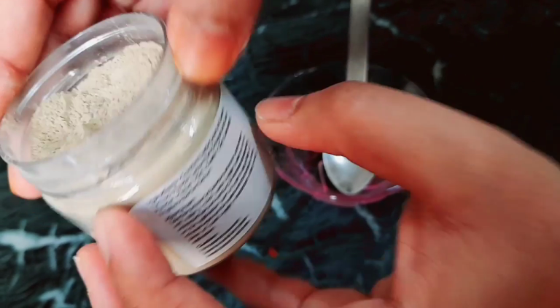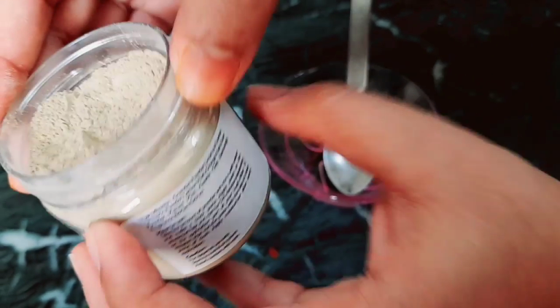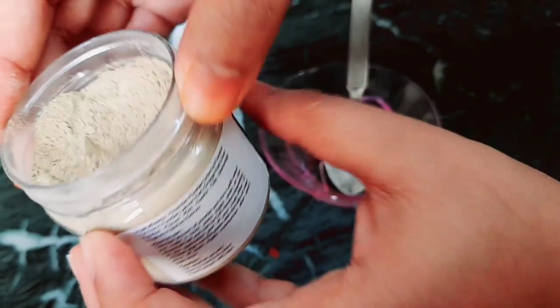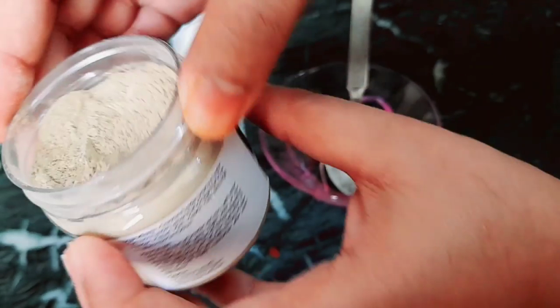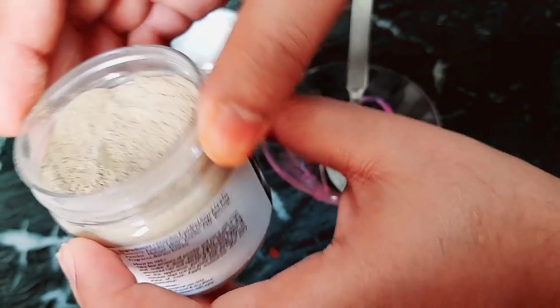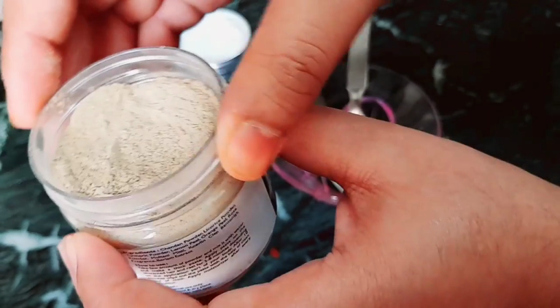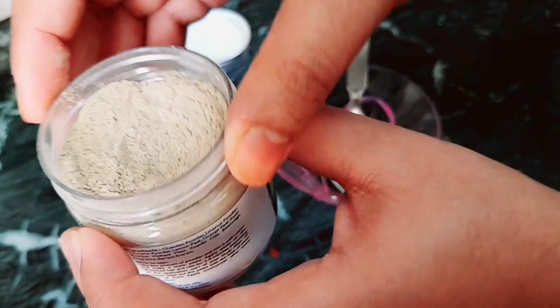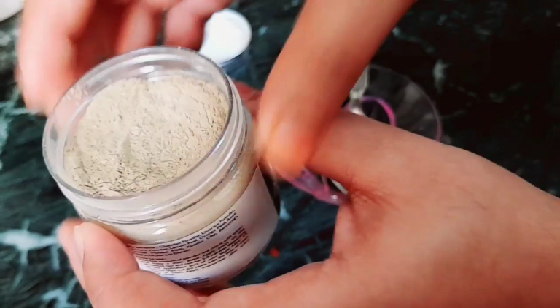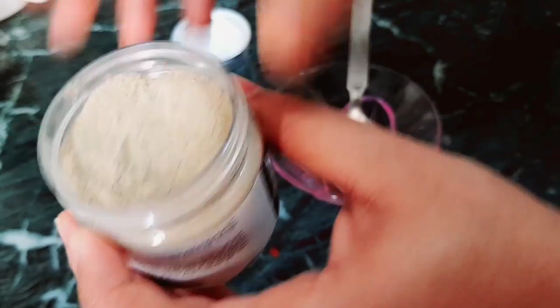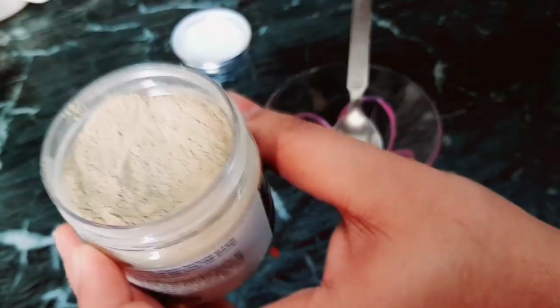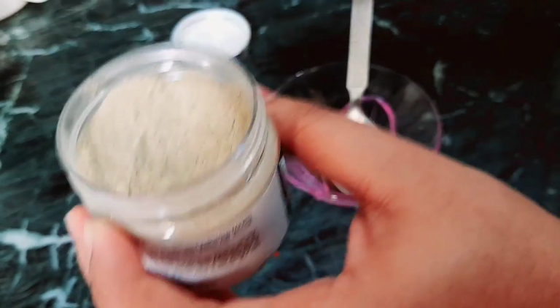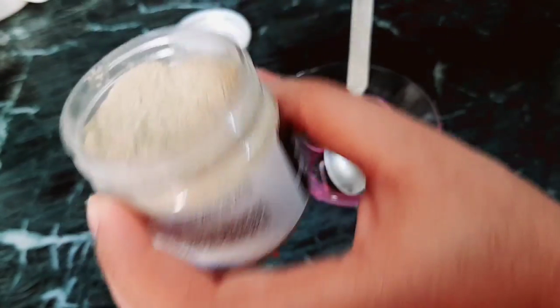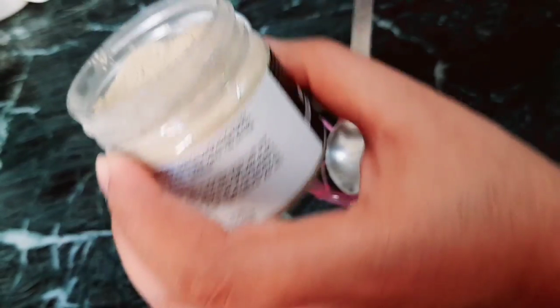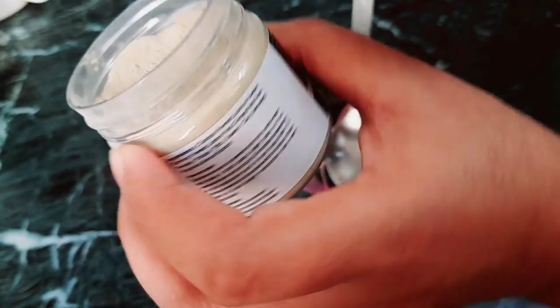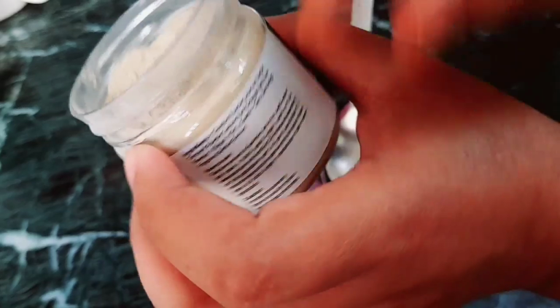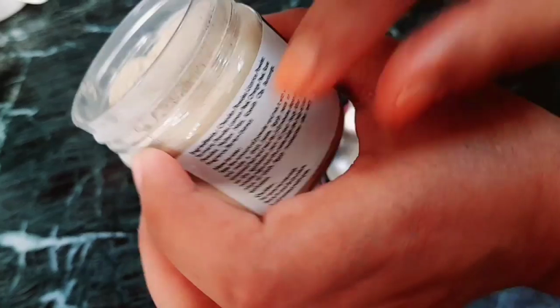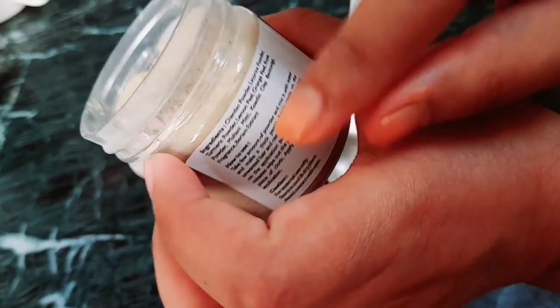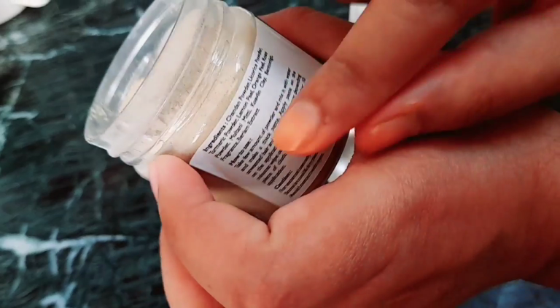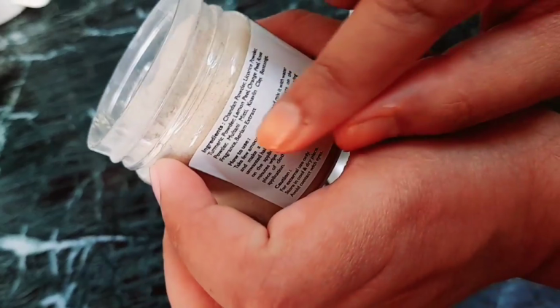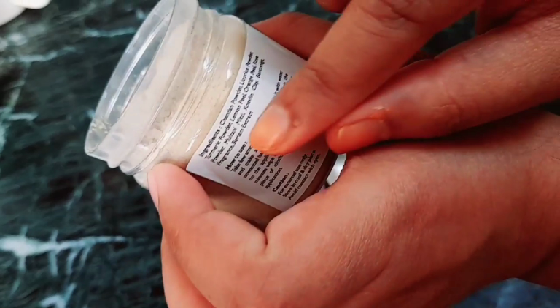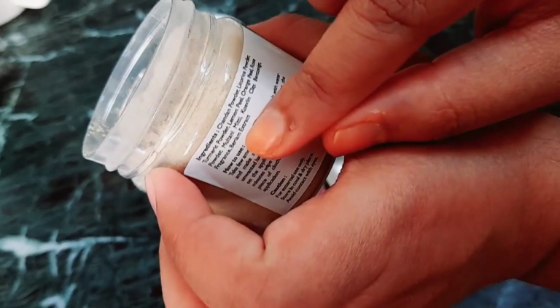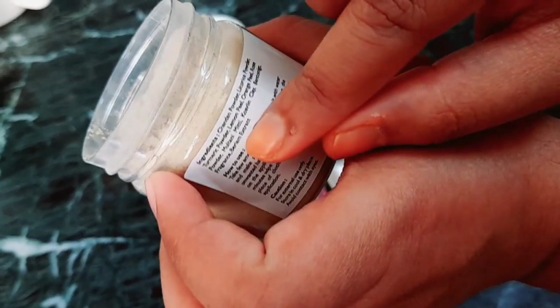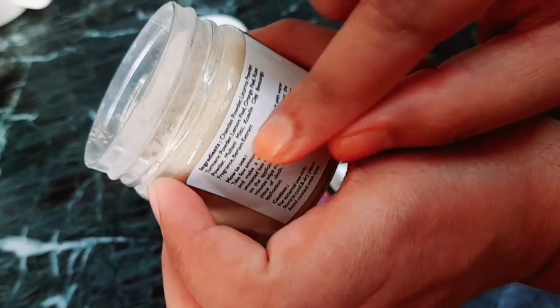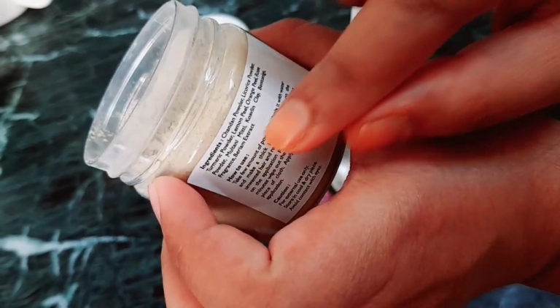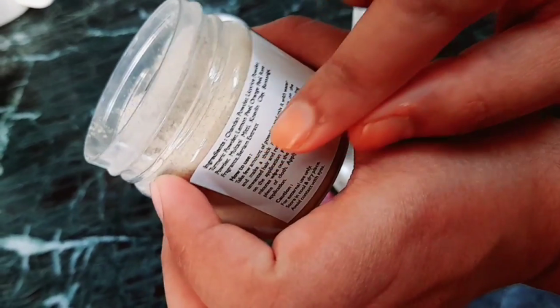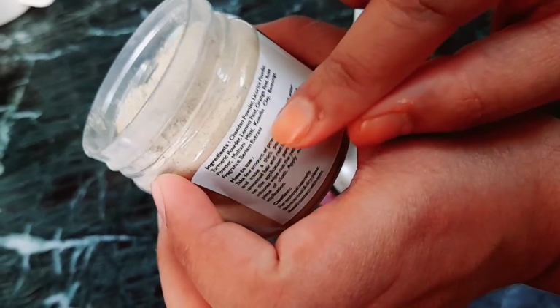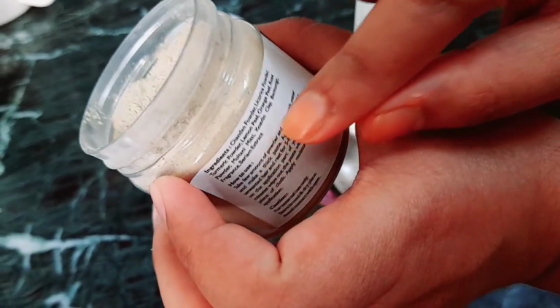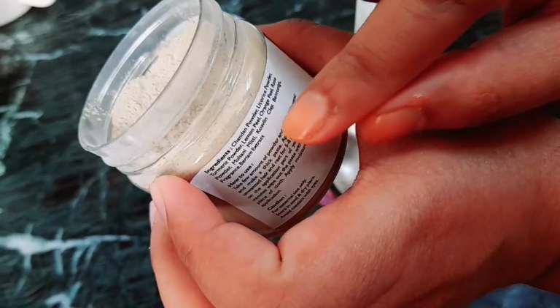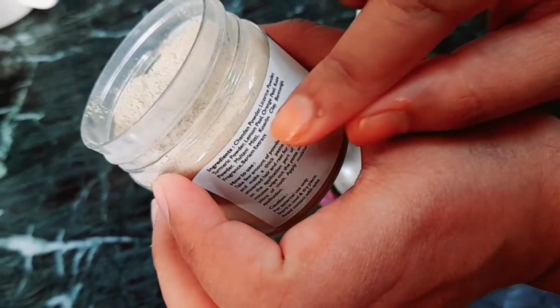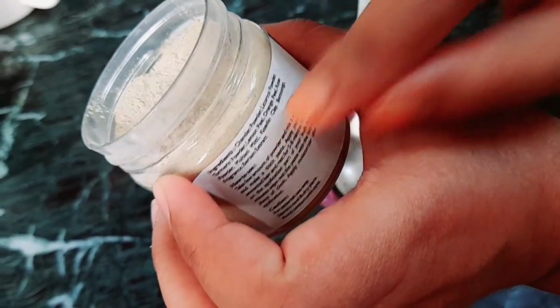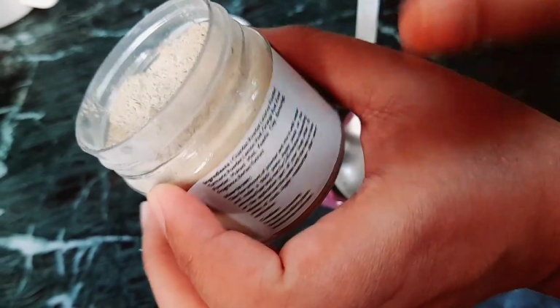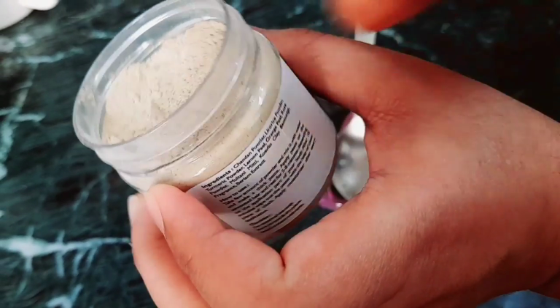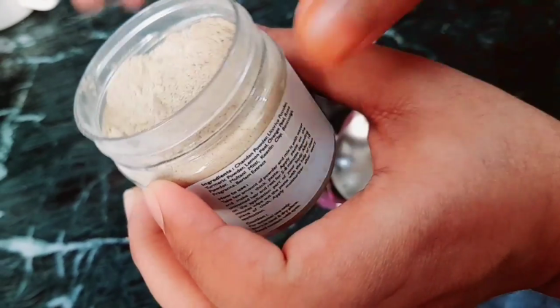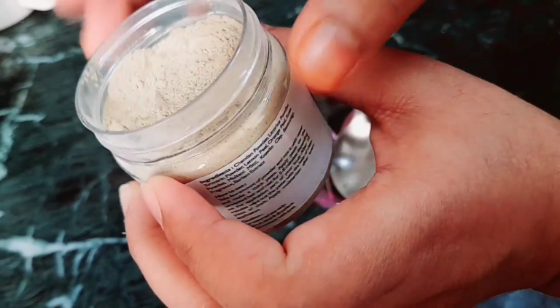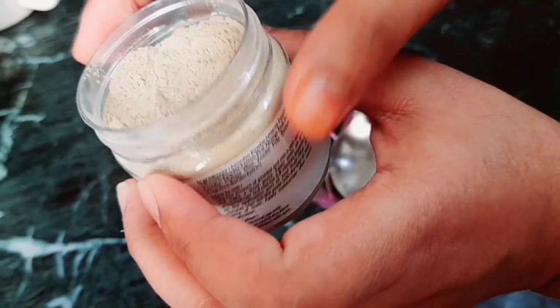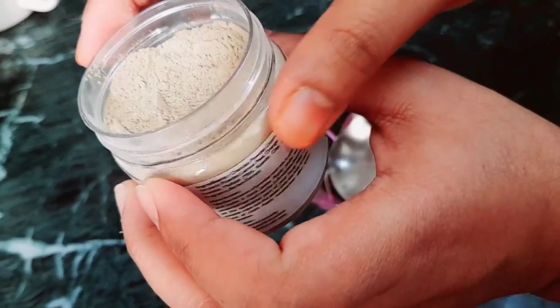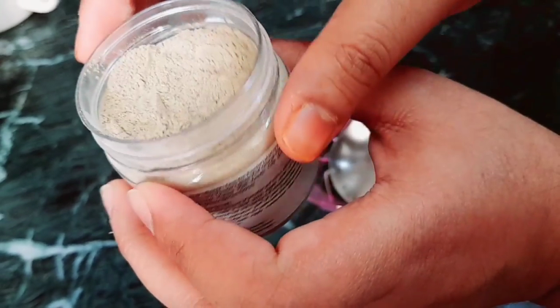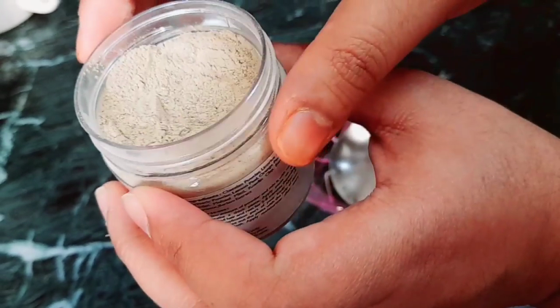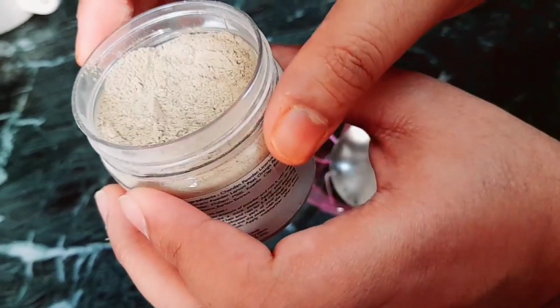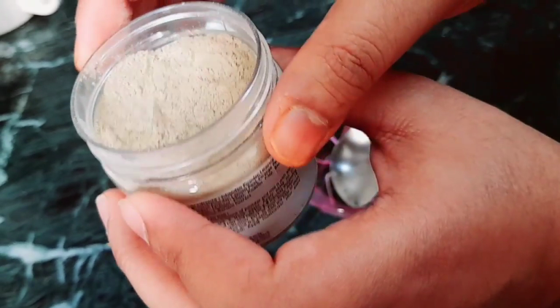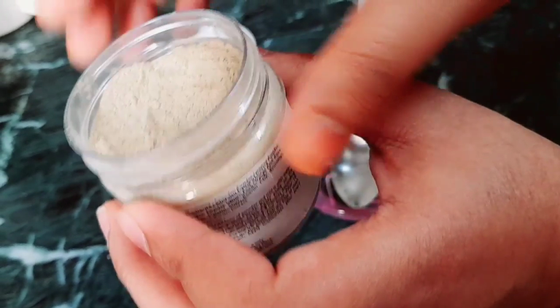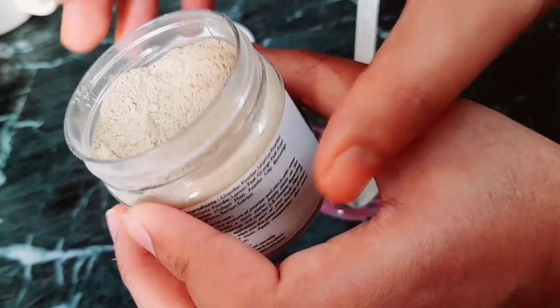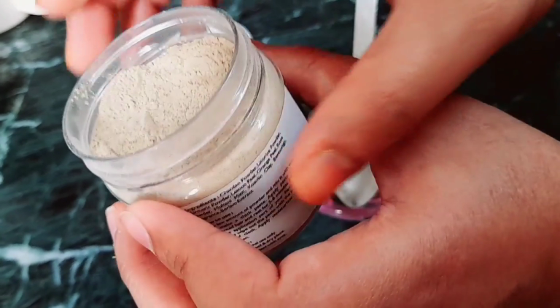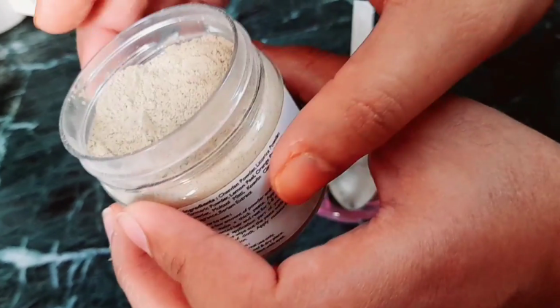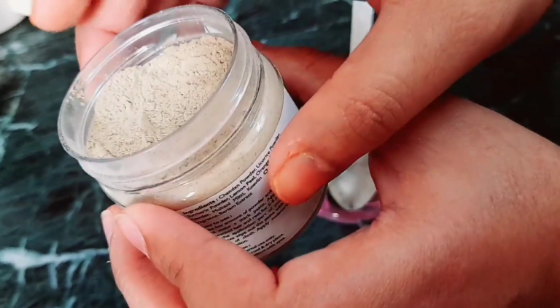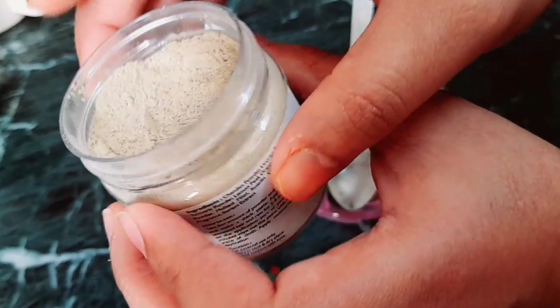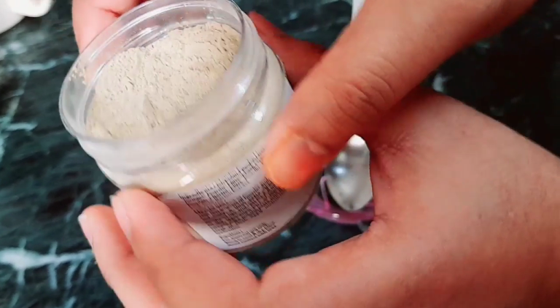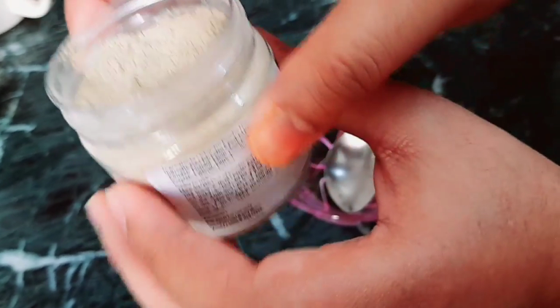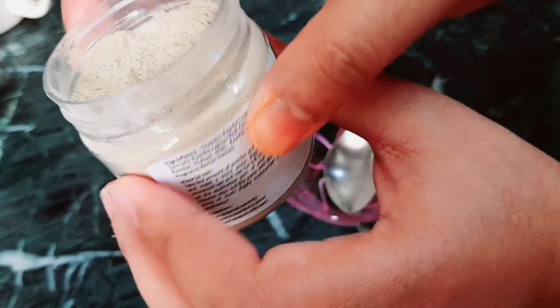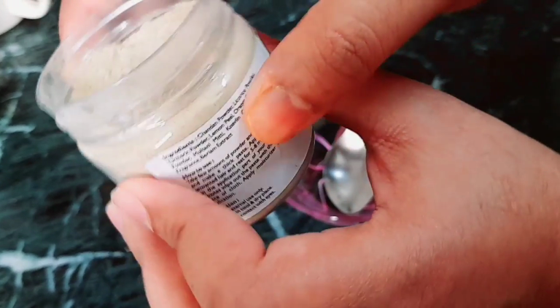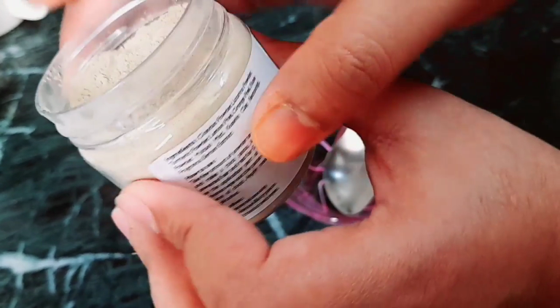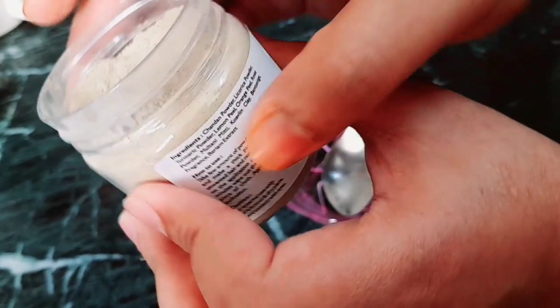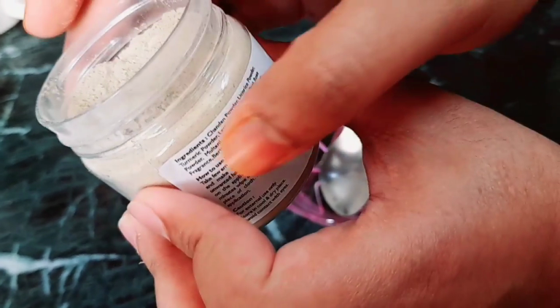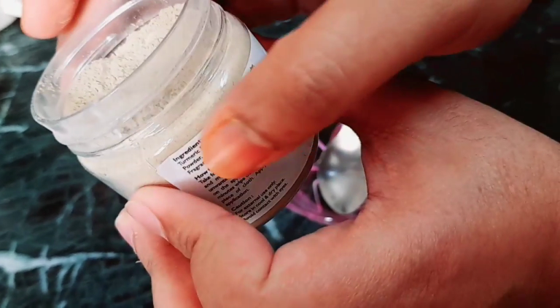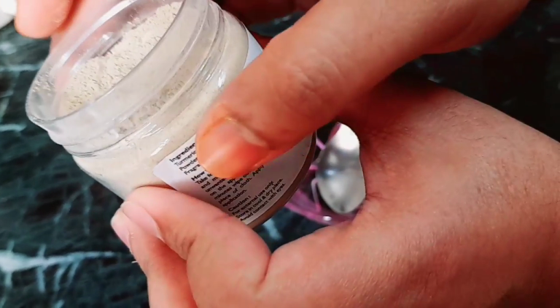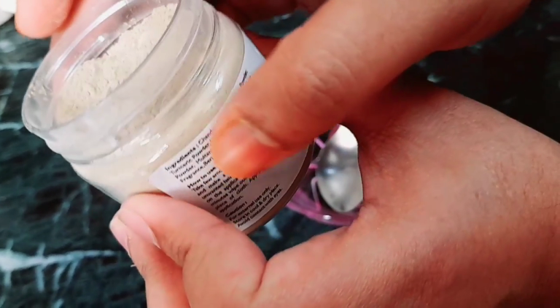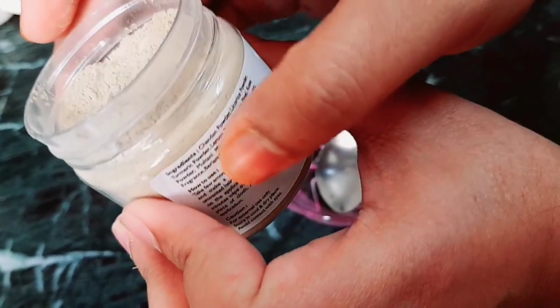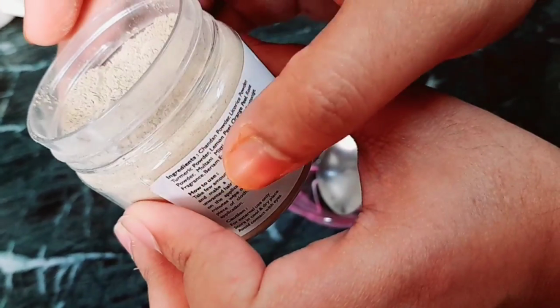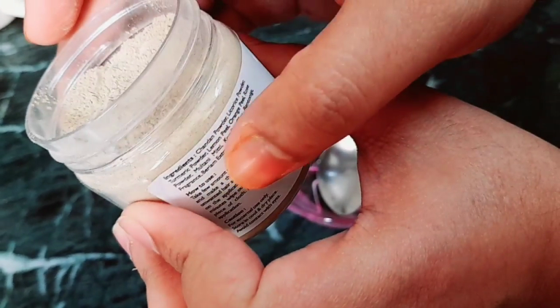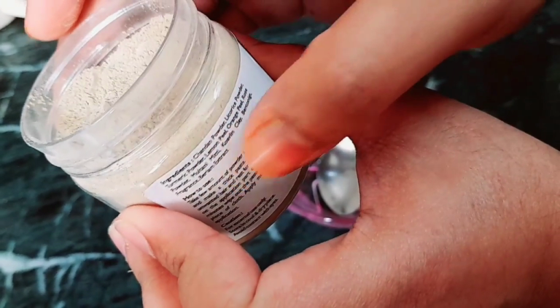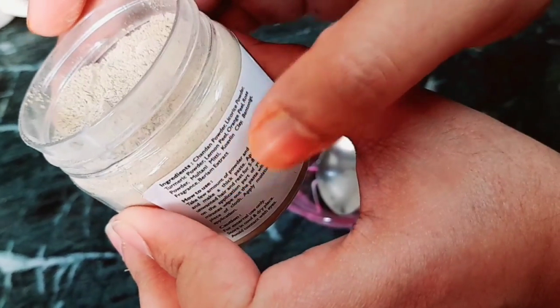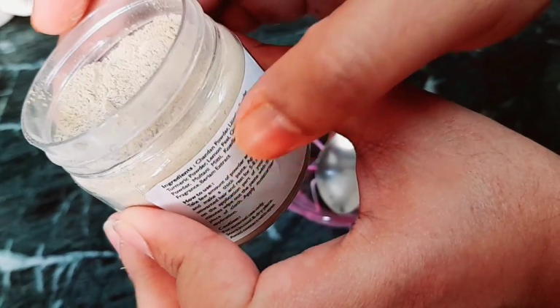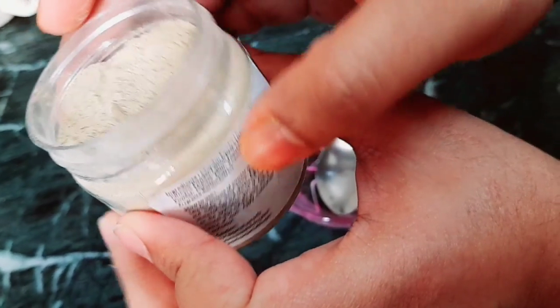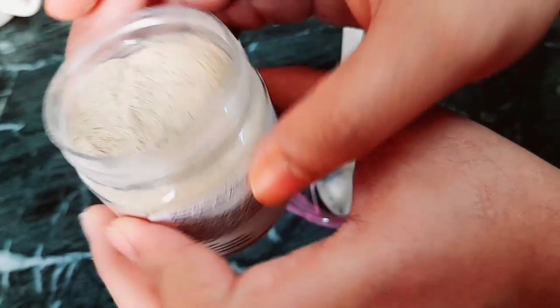So guys, these are barium extracts — this is why your hair is easily removed. The rest of all things are natural.